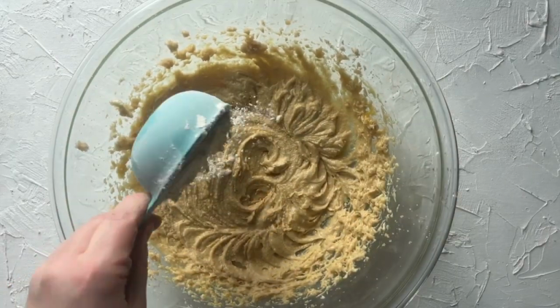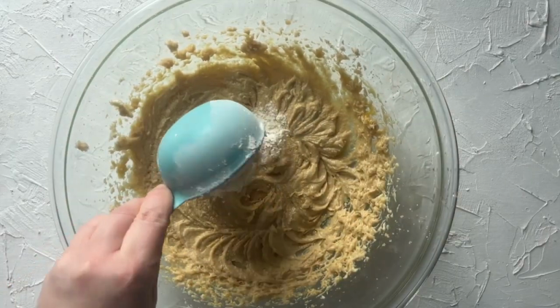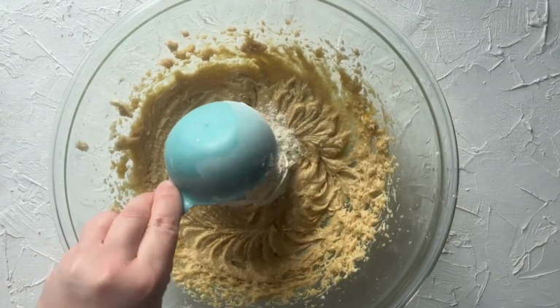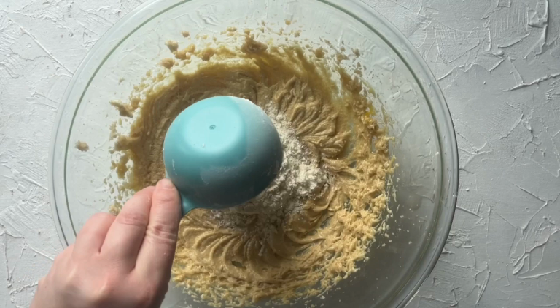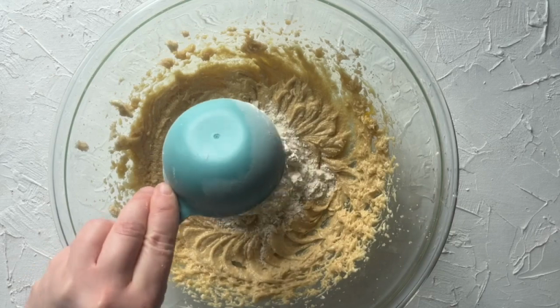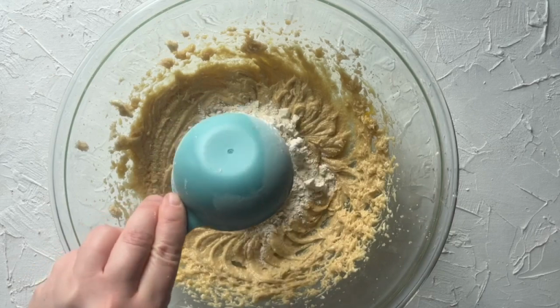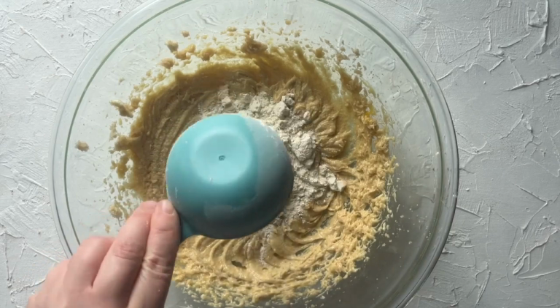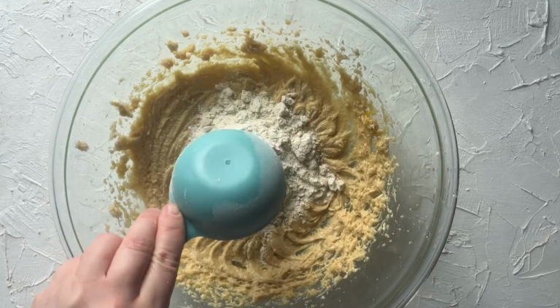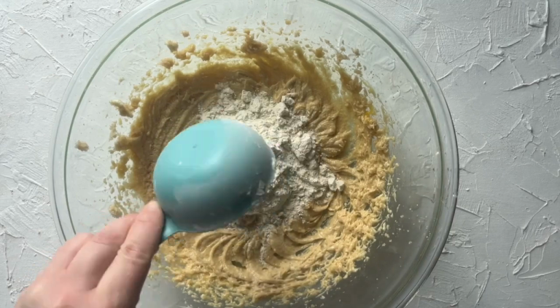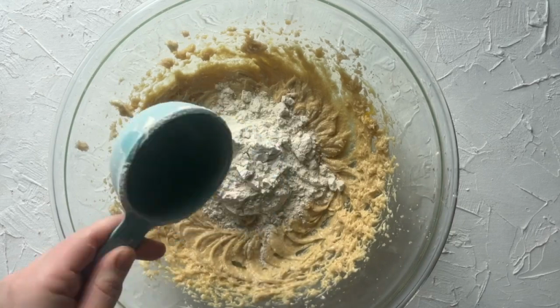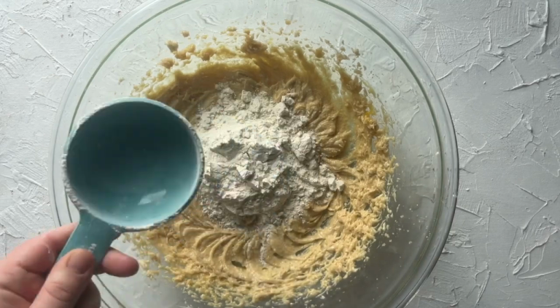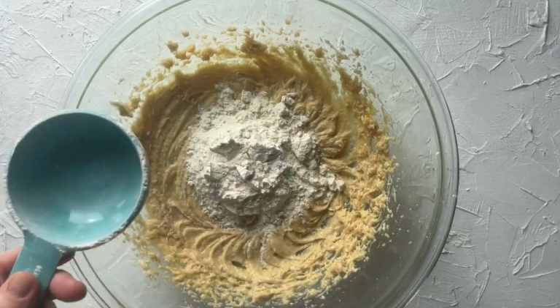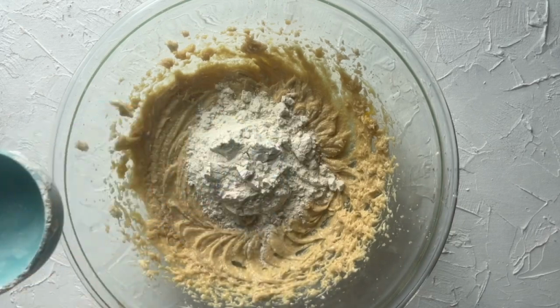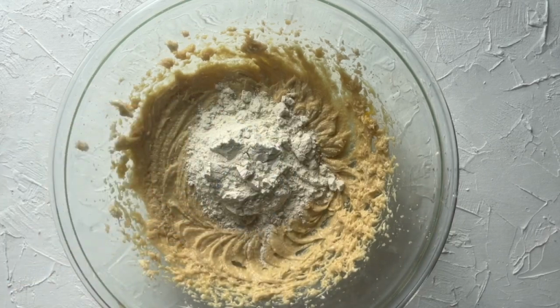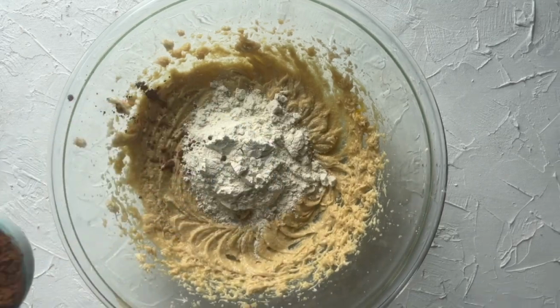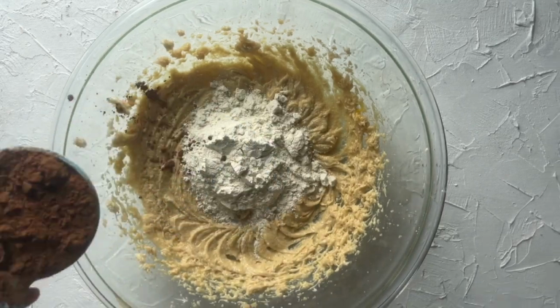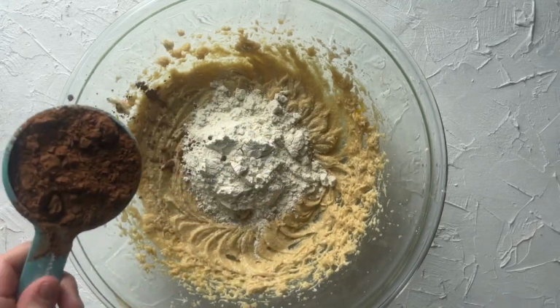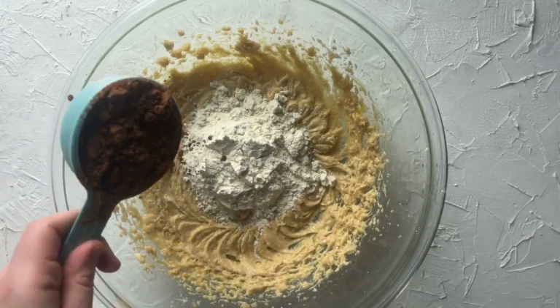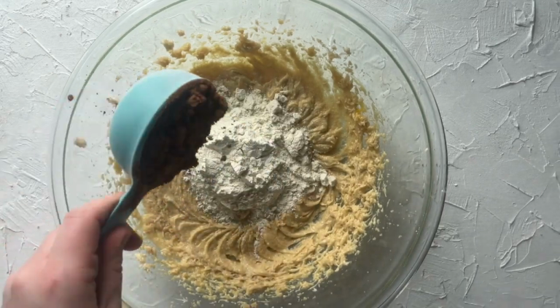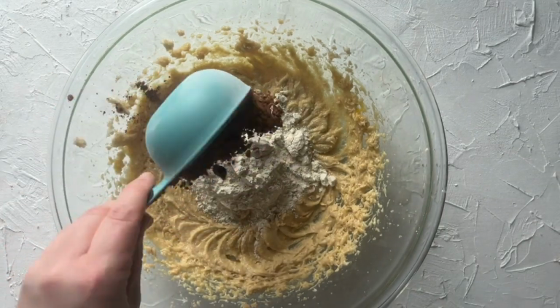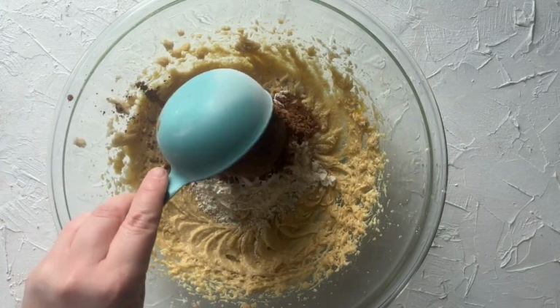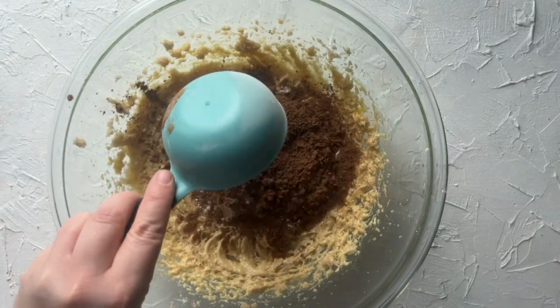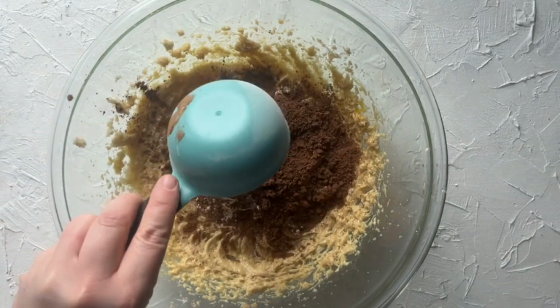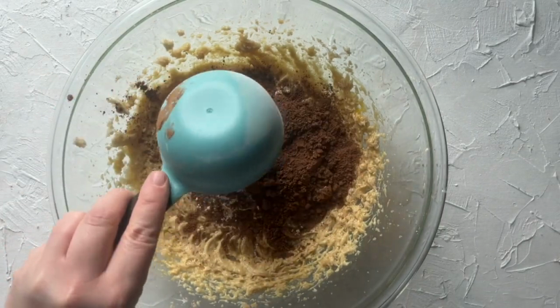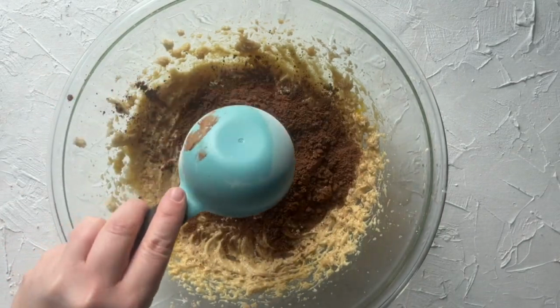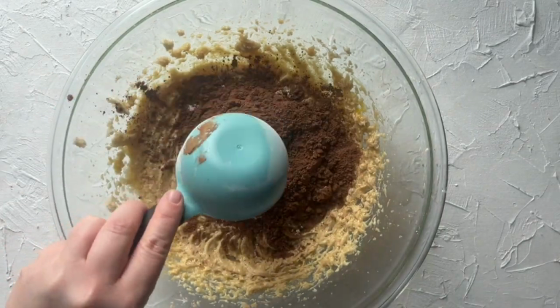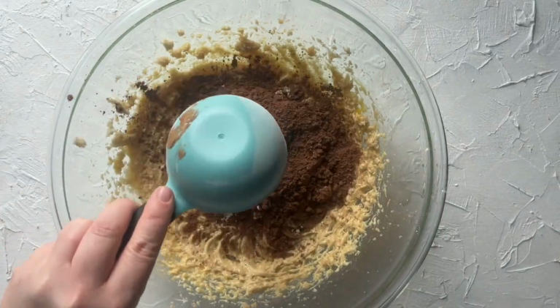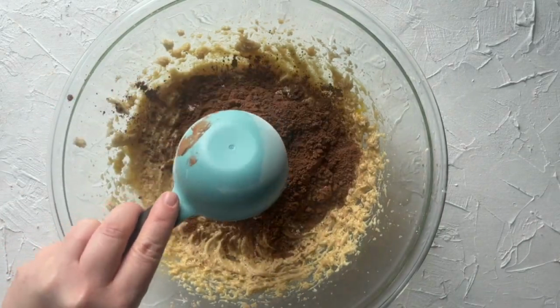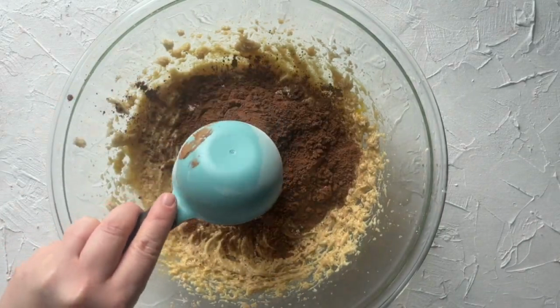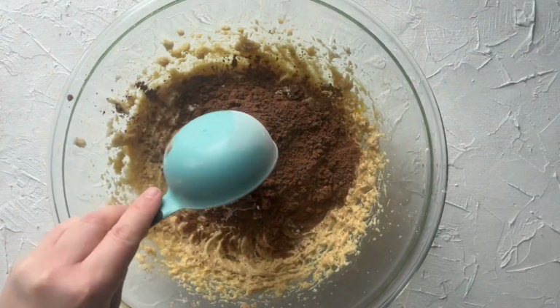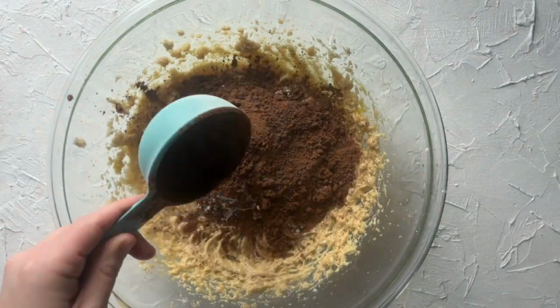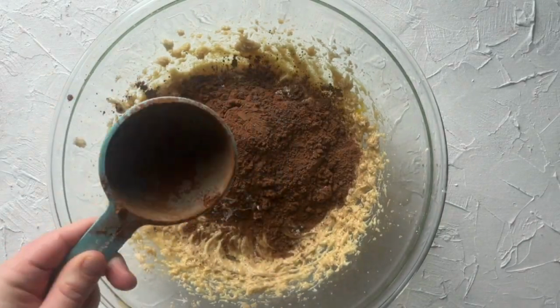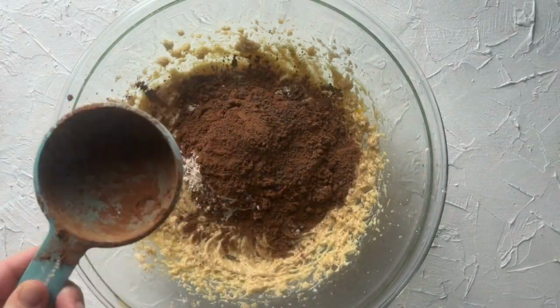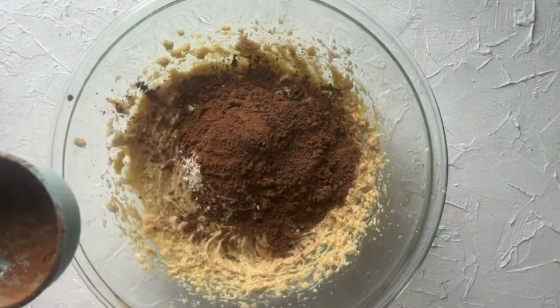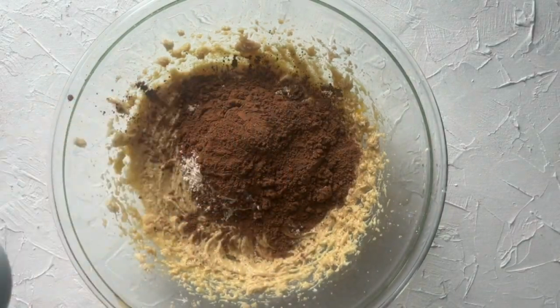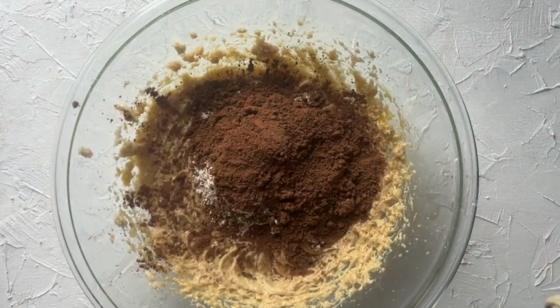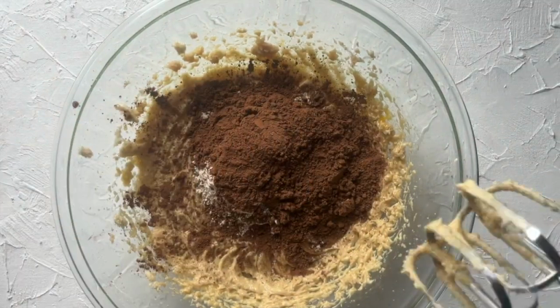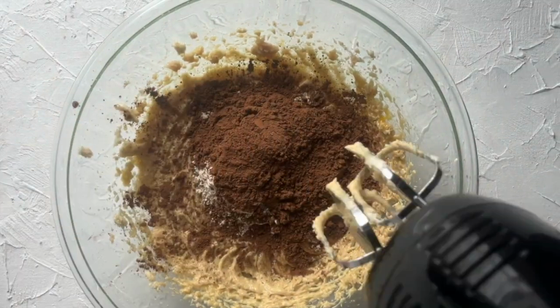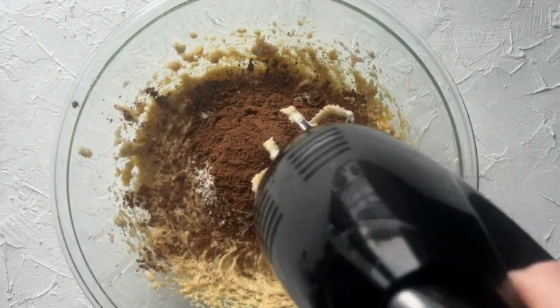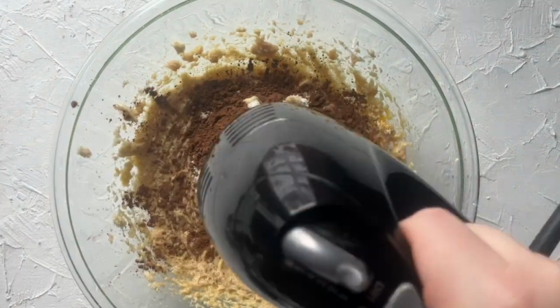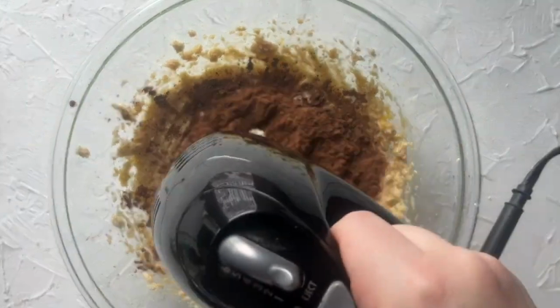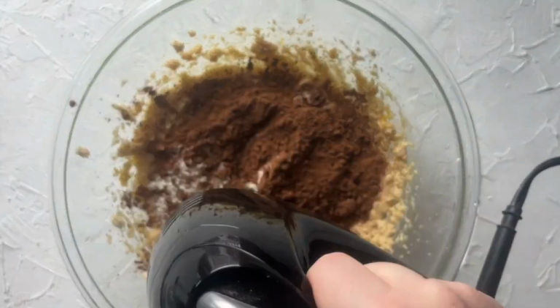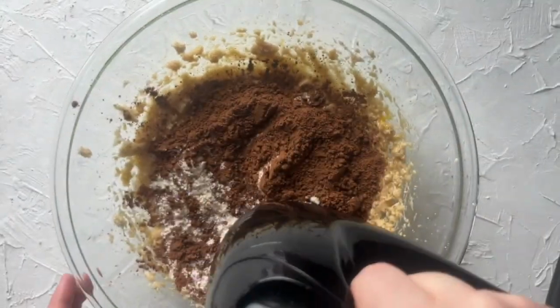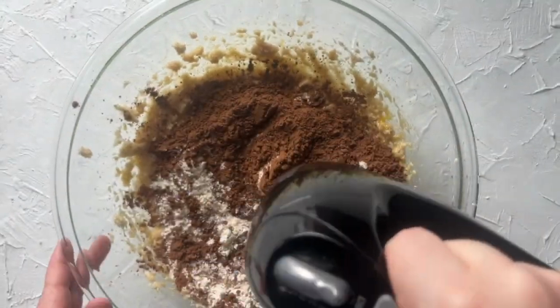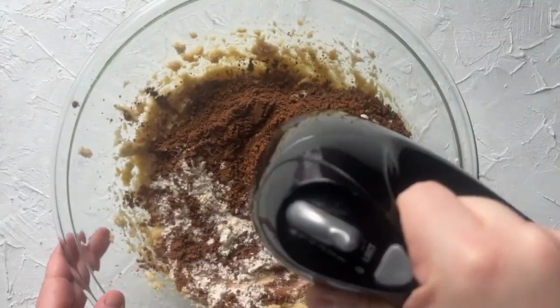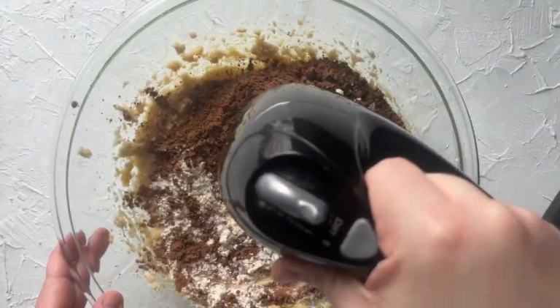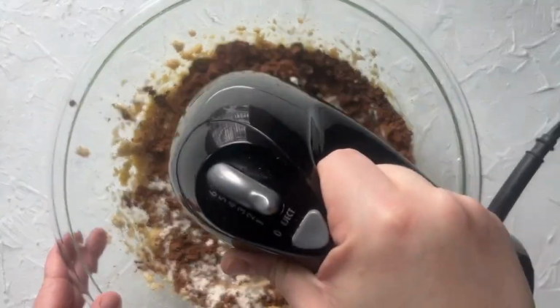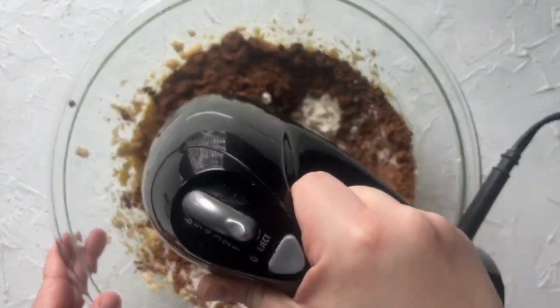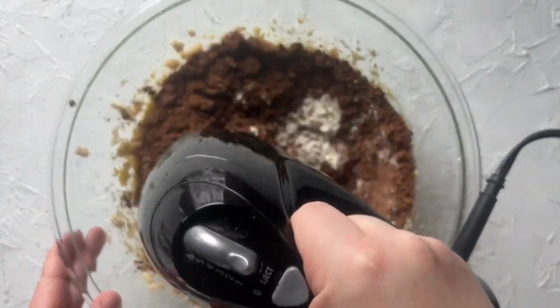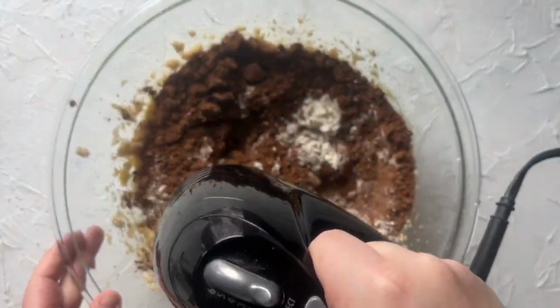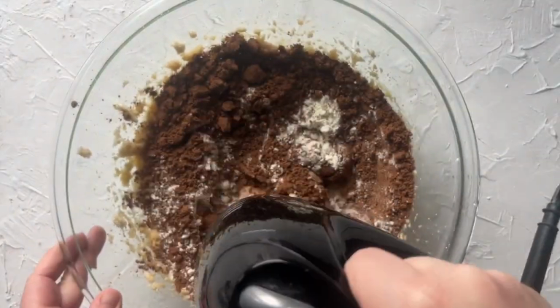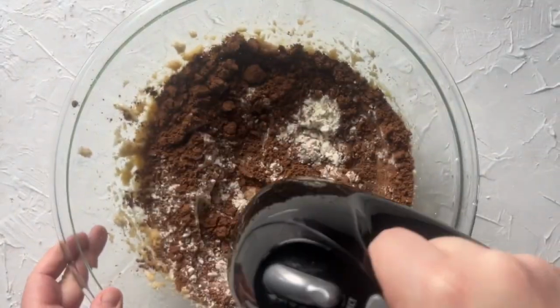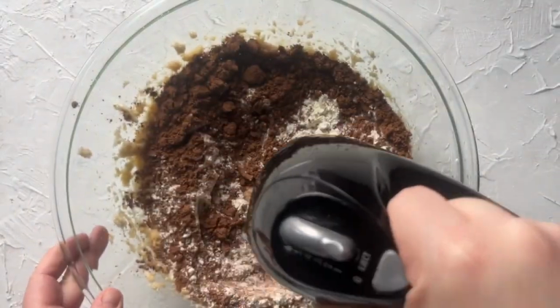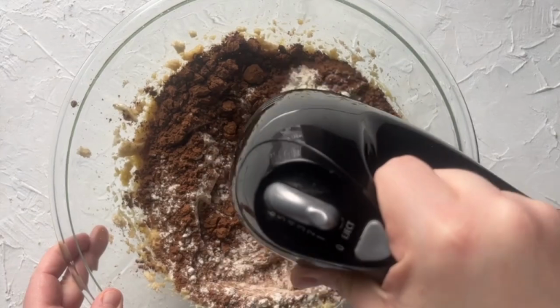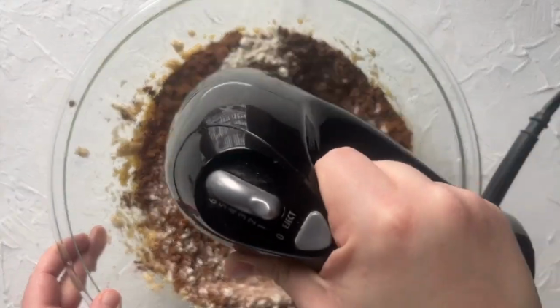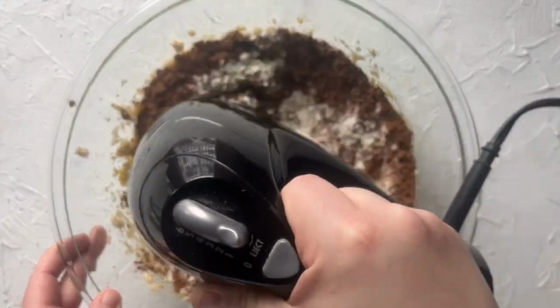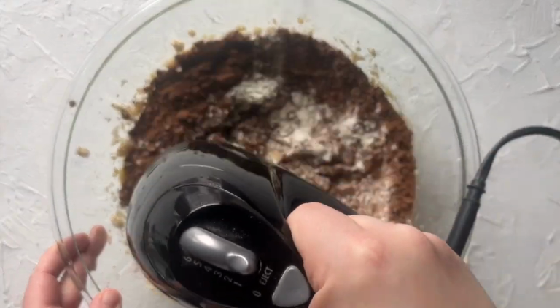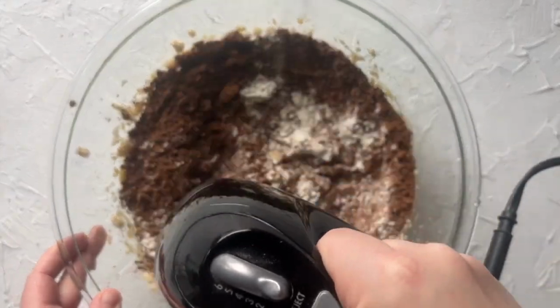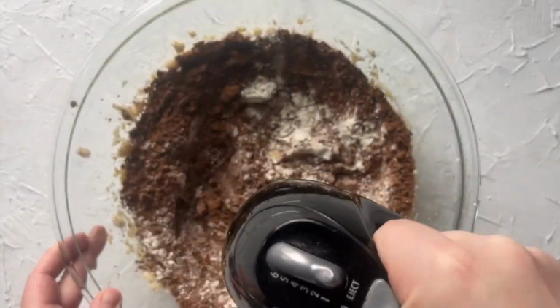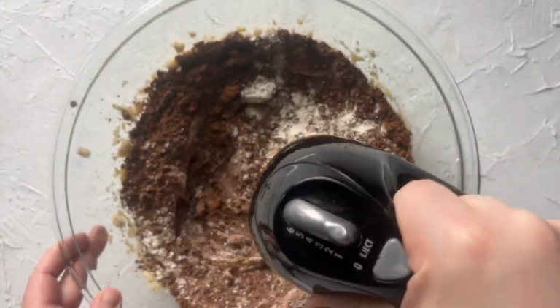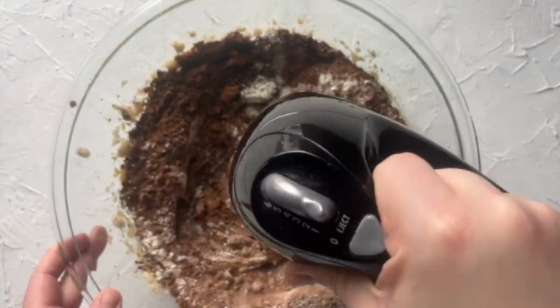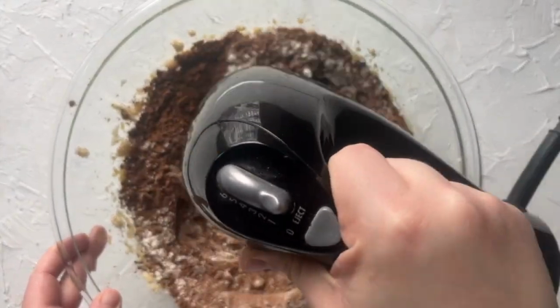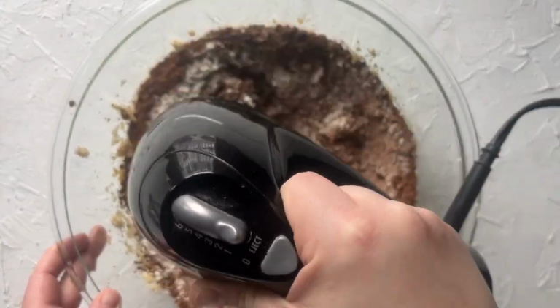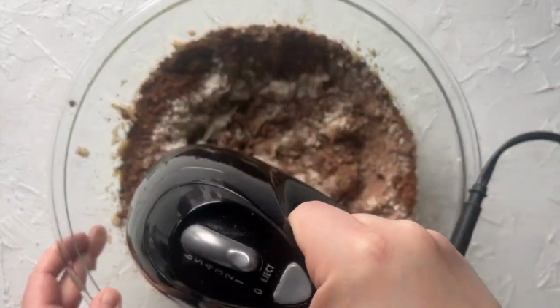Then add one half cup of all-purpose flour, a half a cup of cocoa powder, and a pinch of salt, and mix again.